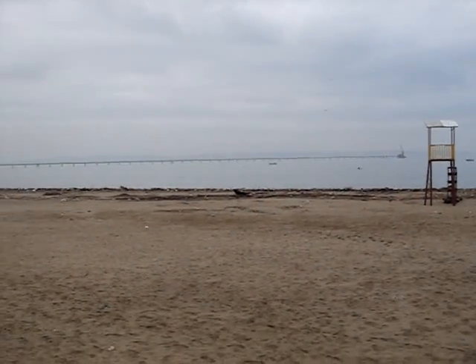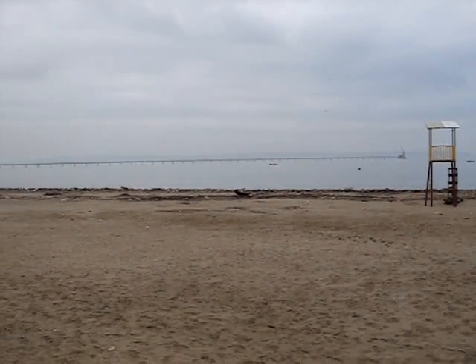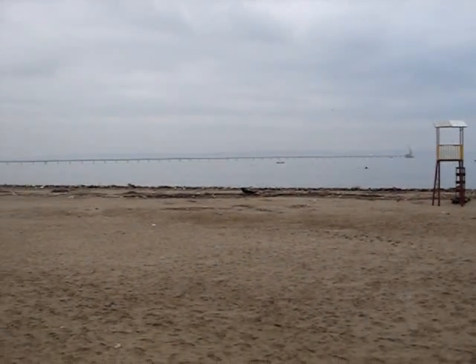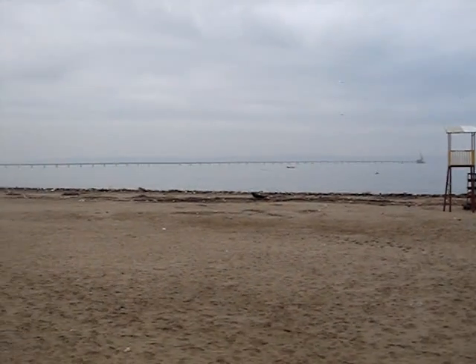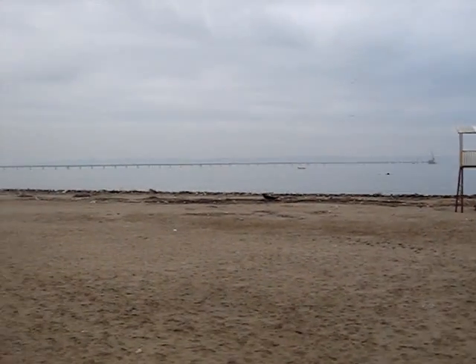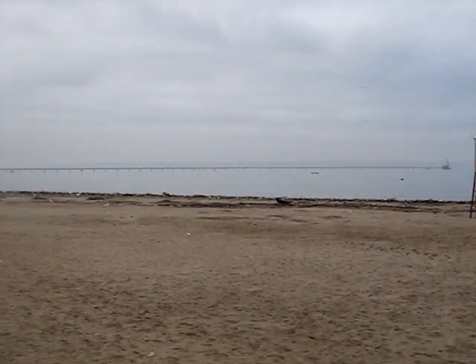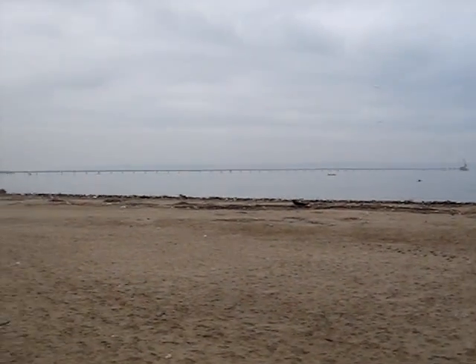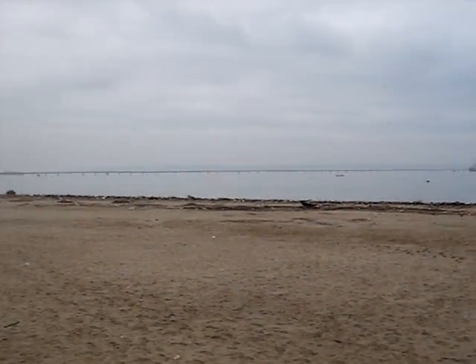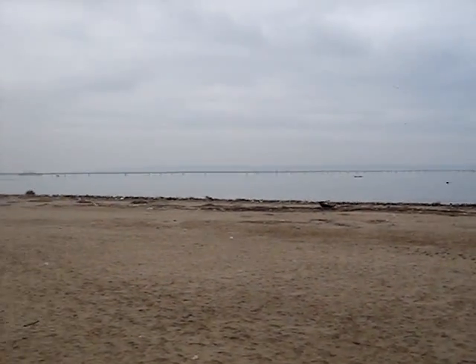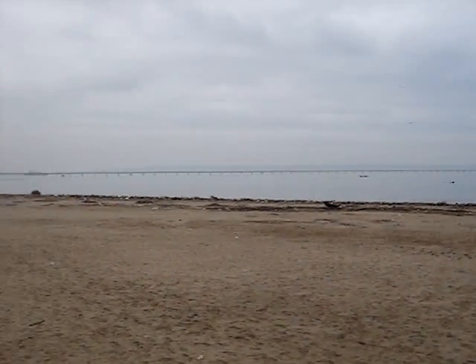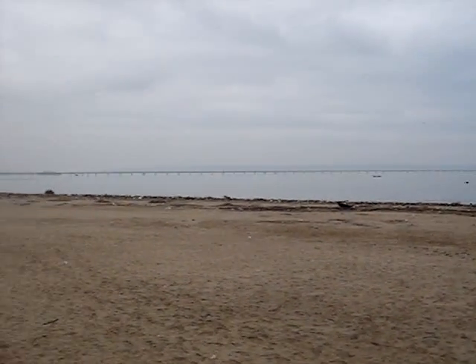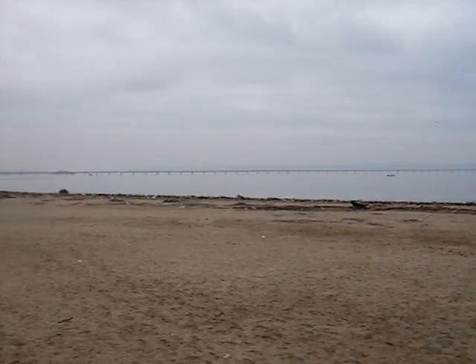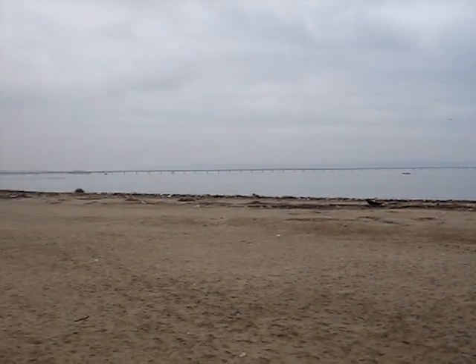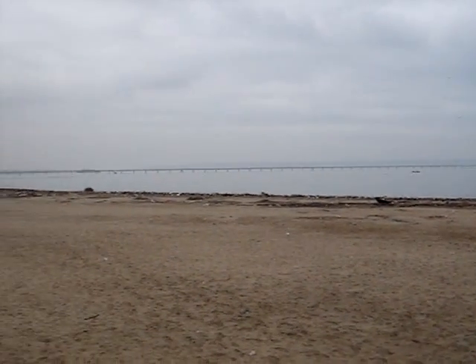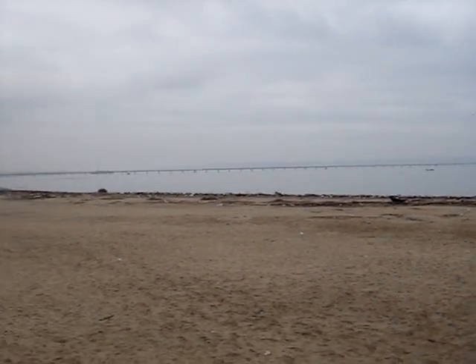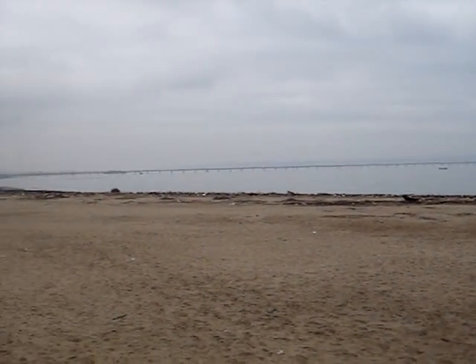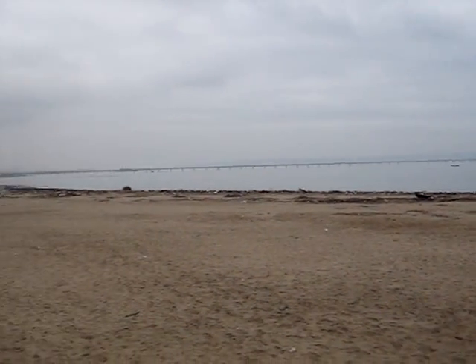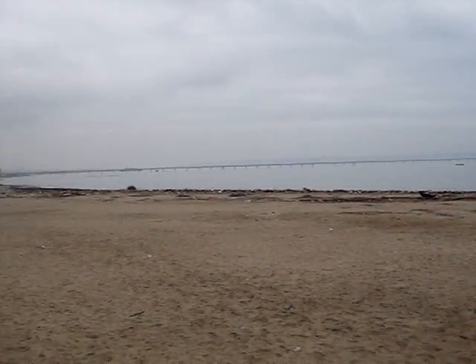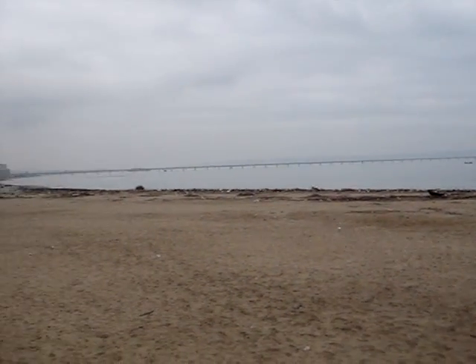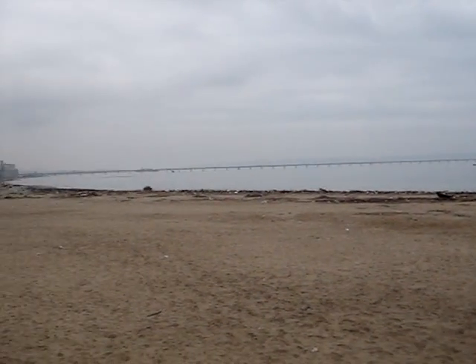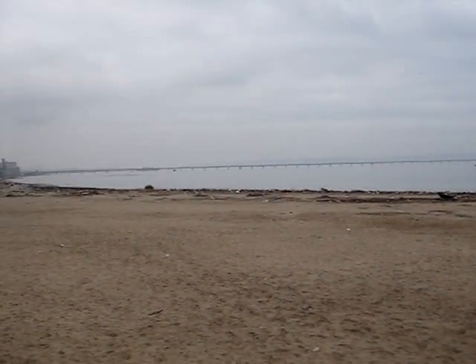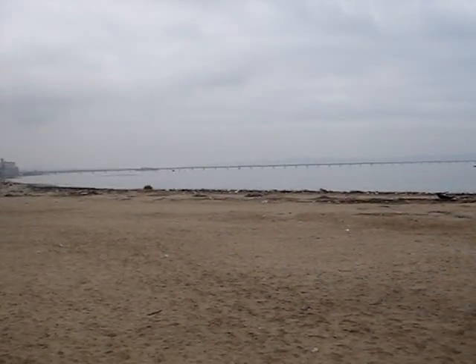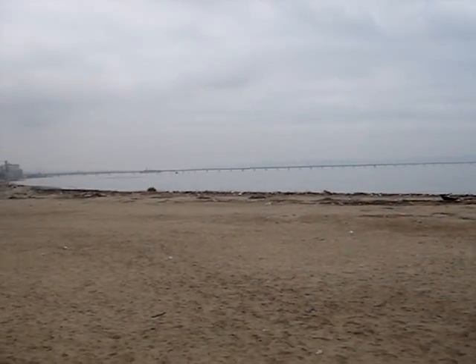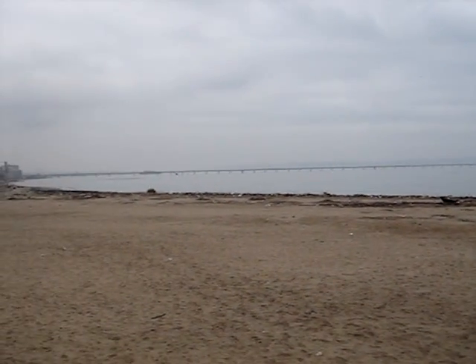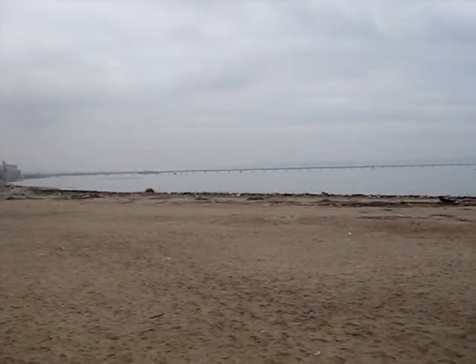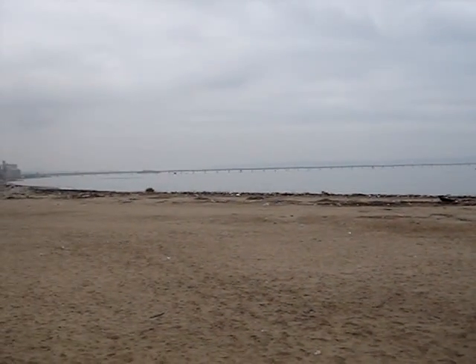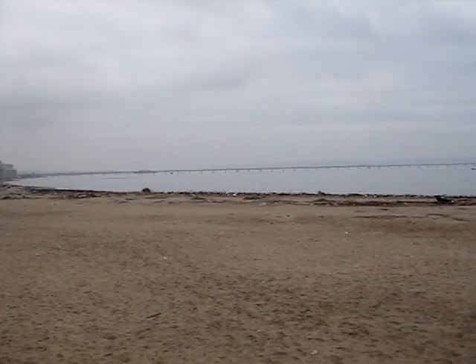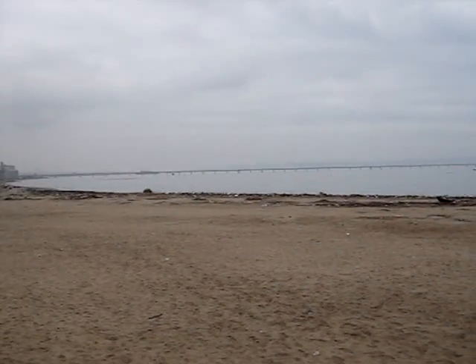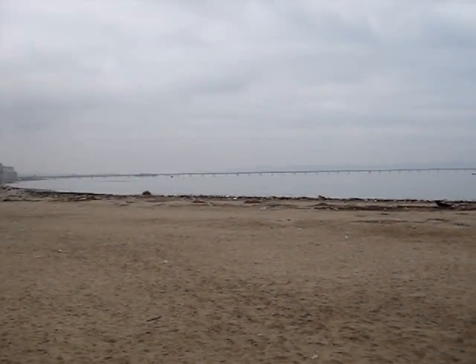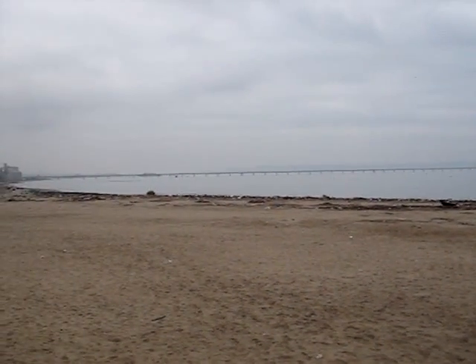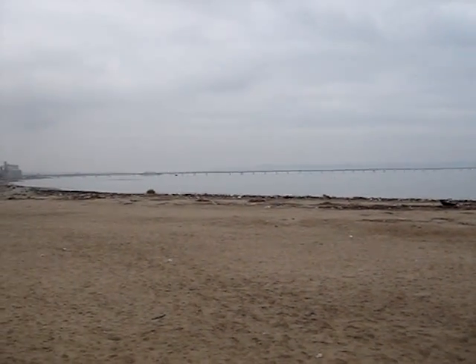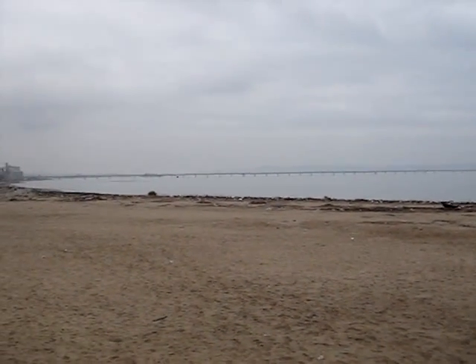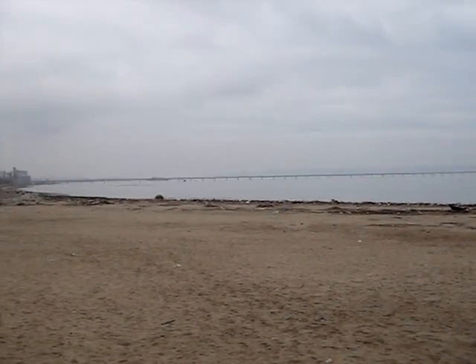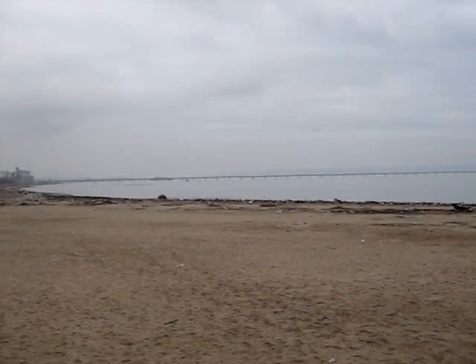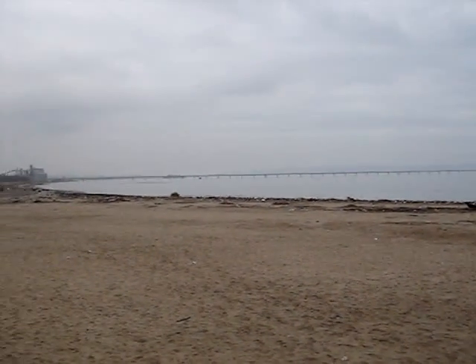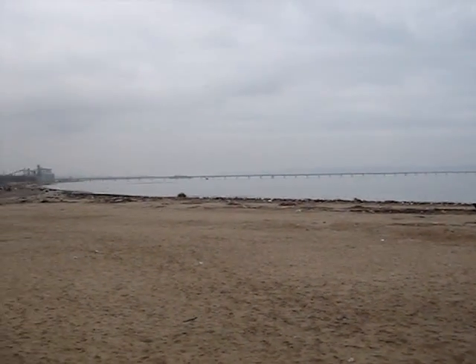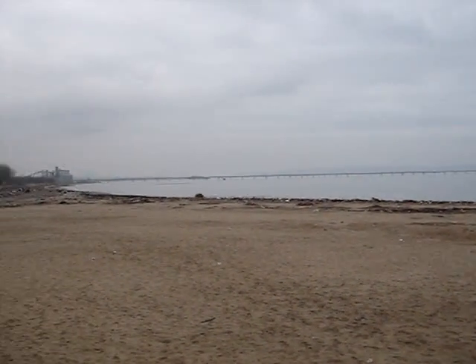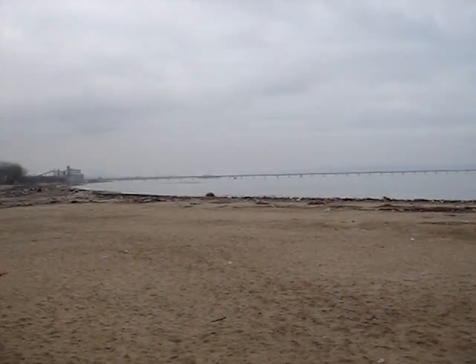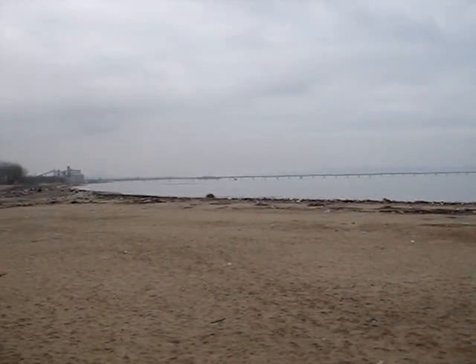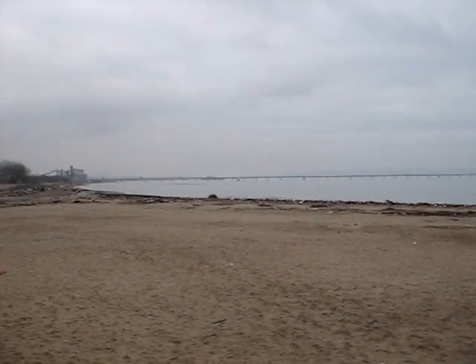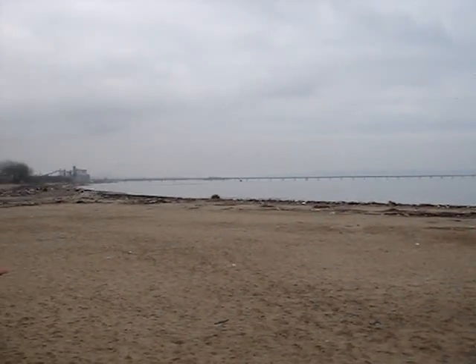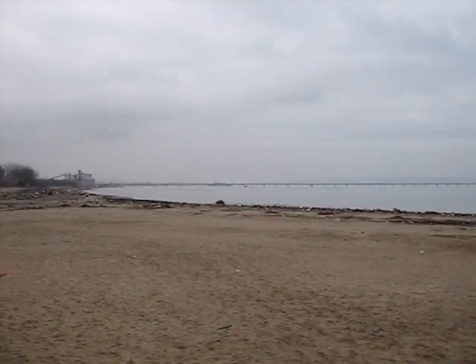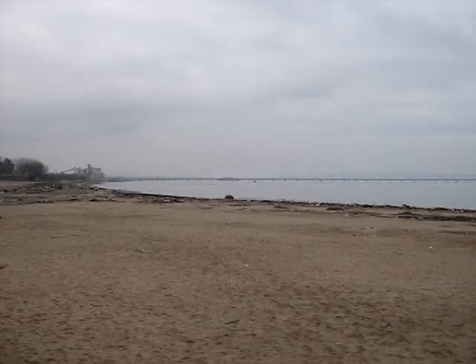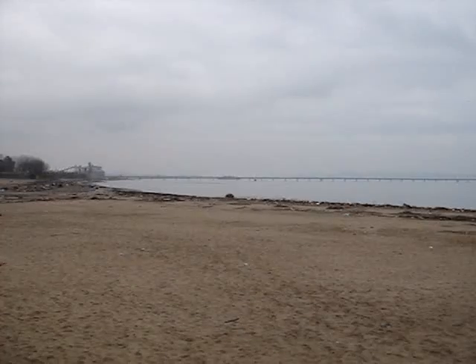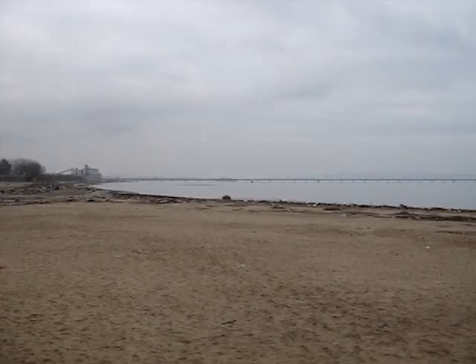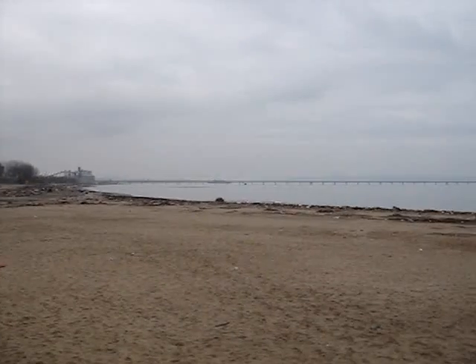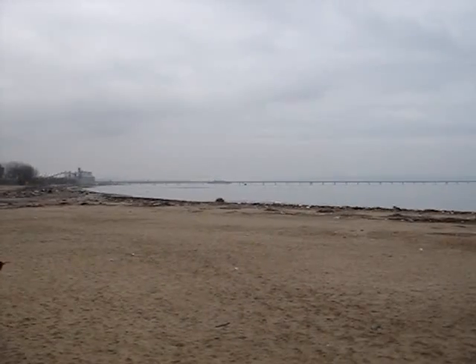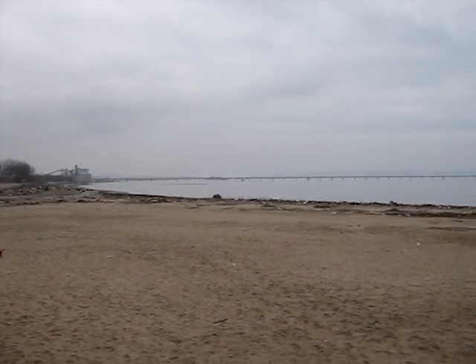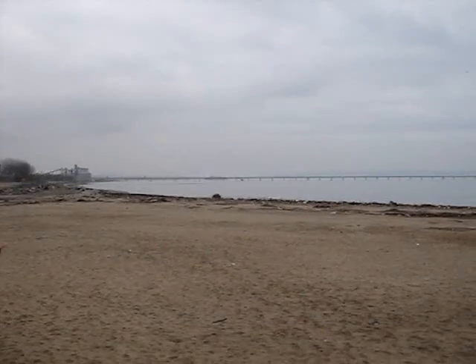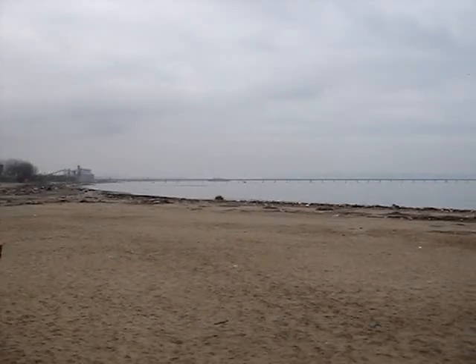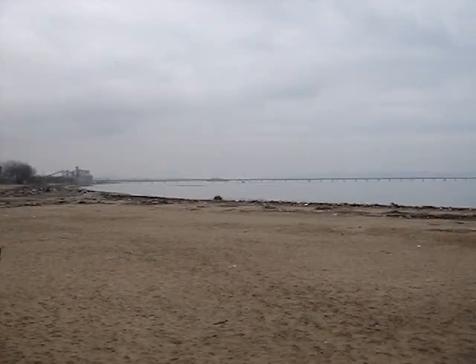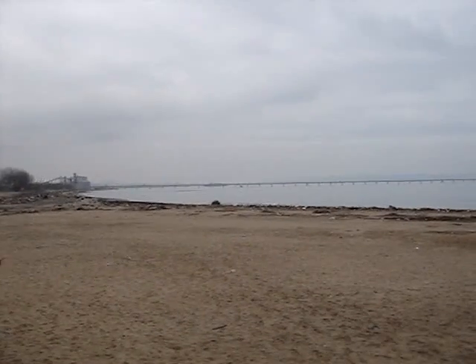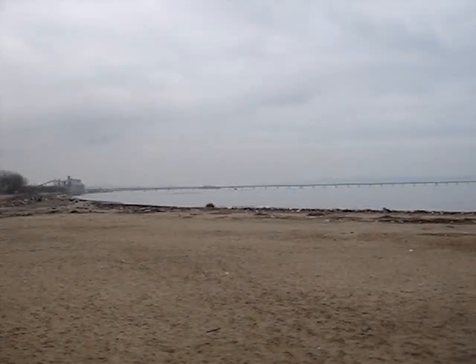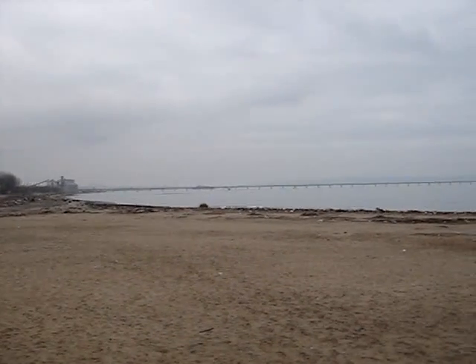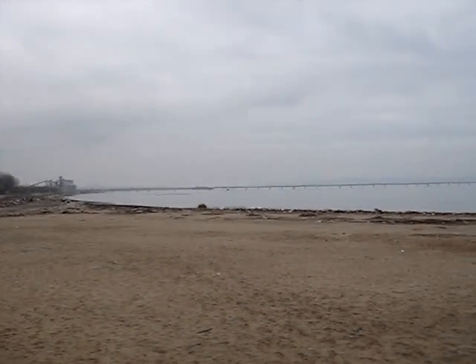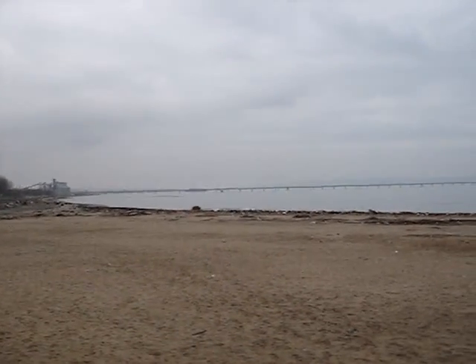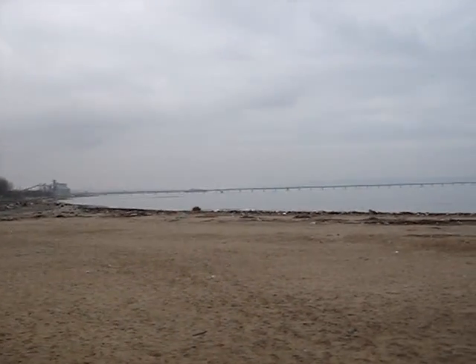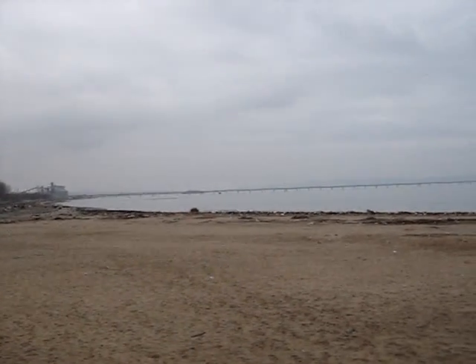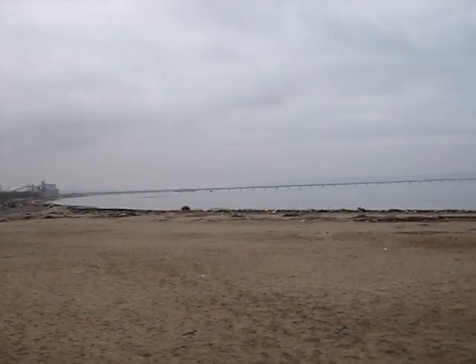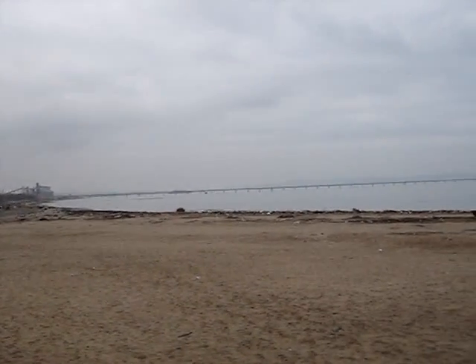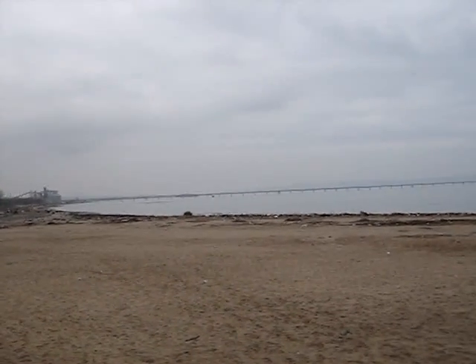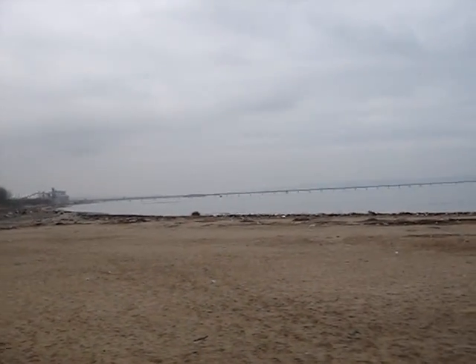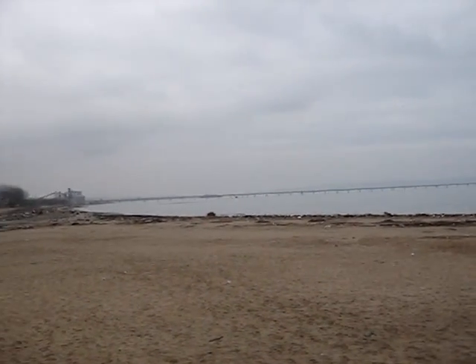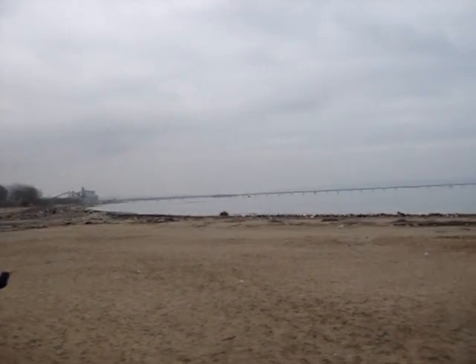Here you have a pier which wasn't that dramatically damaged. Some comments say that the water was up to the top of the pier.